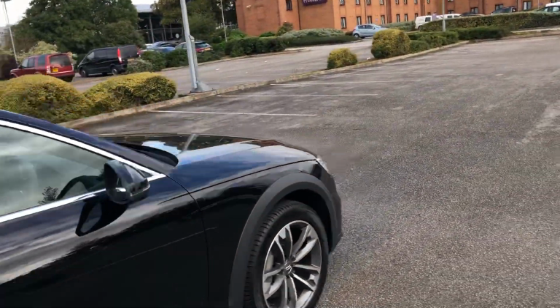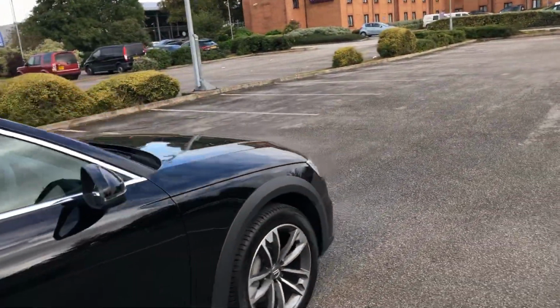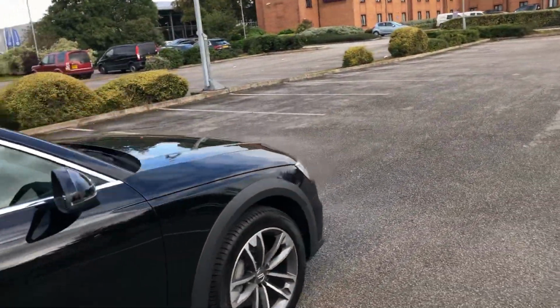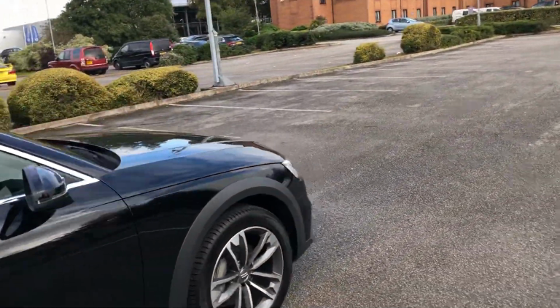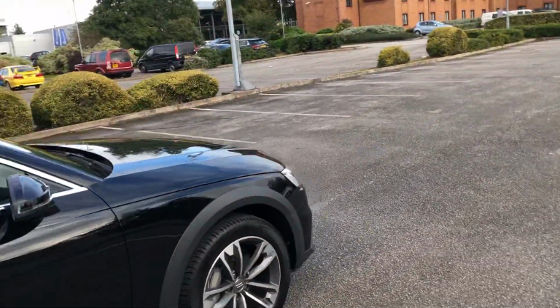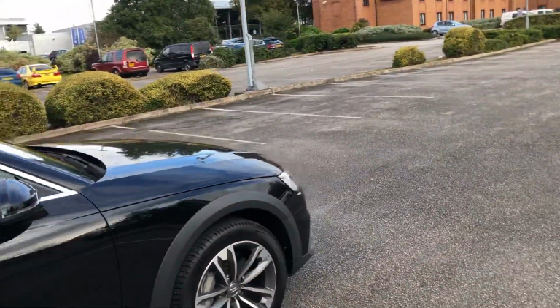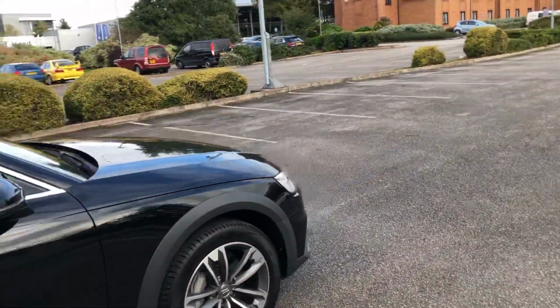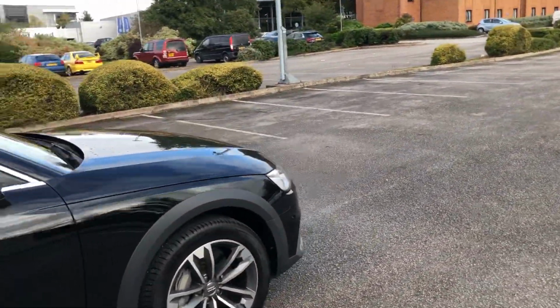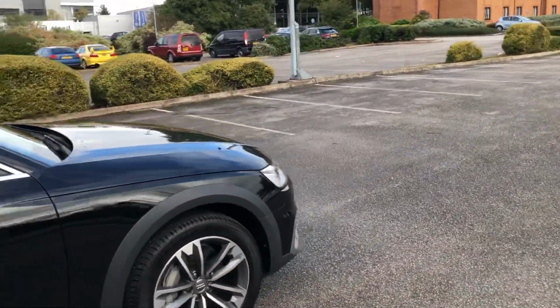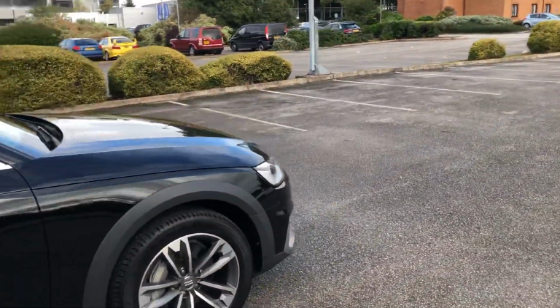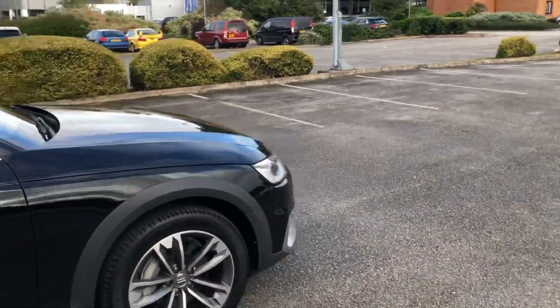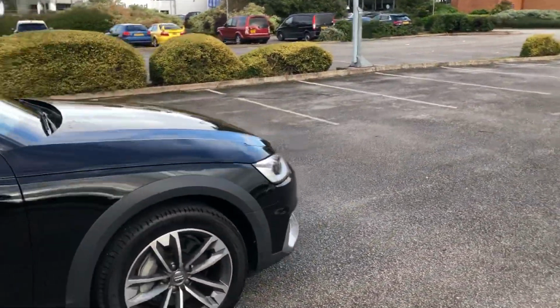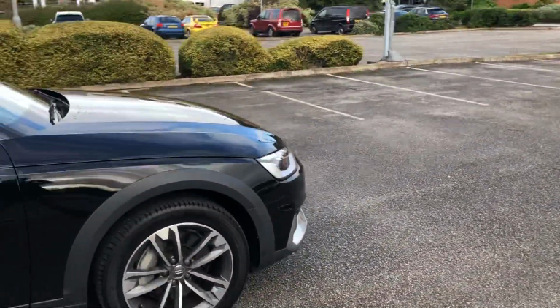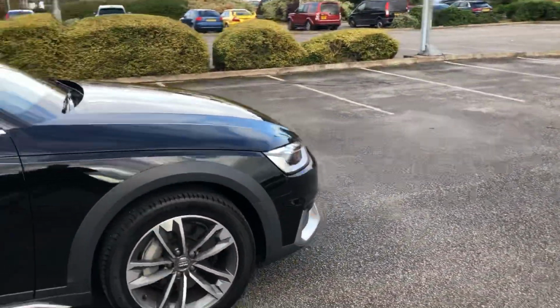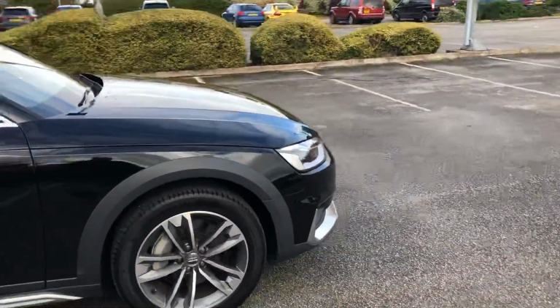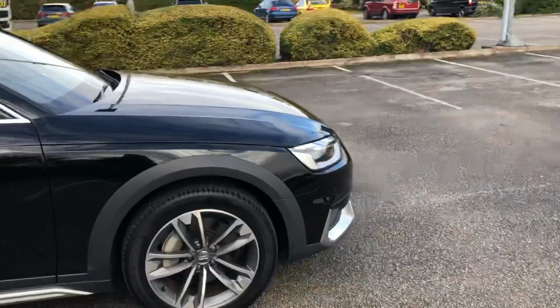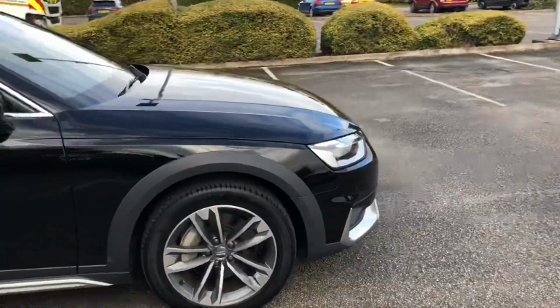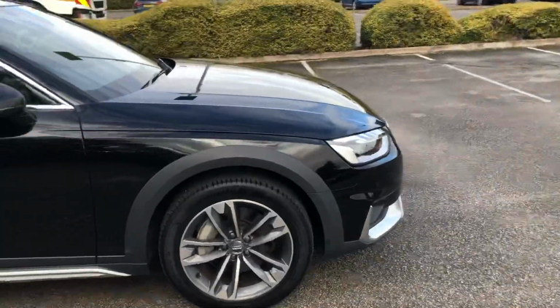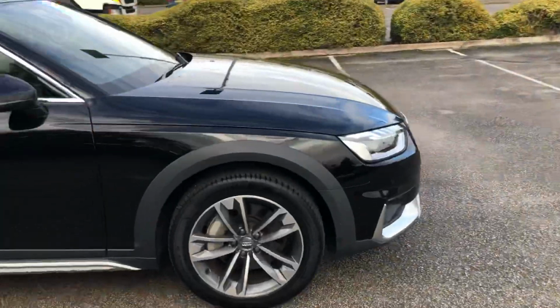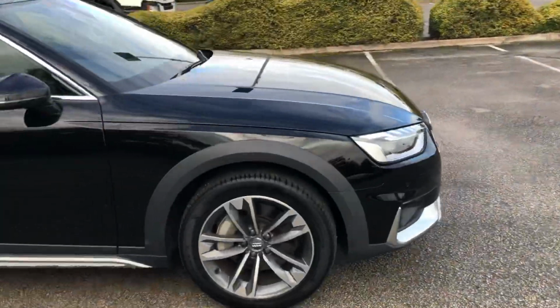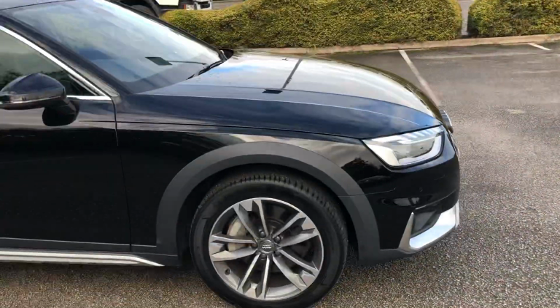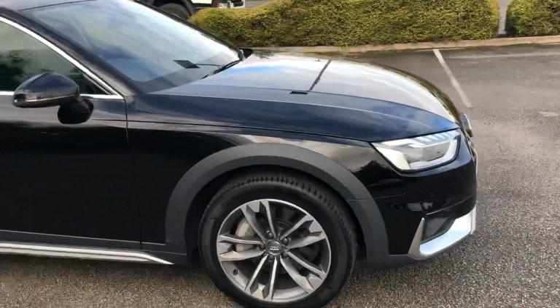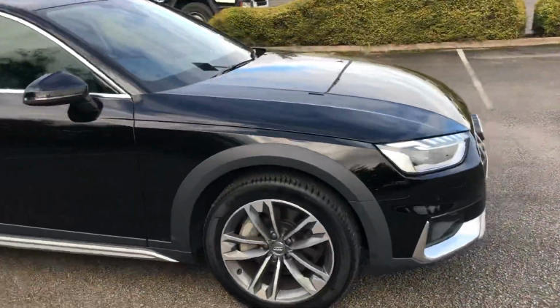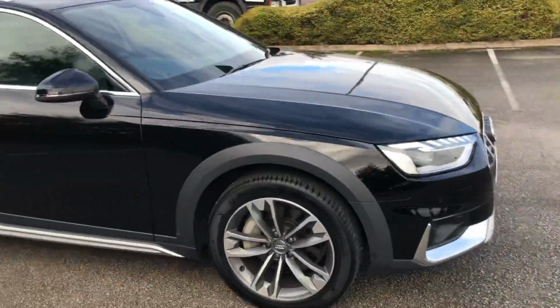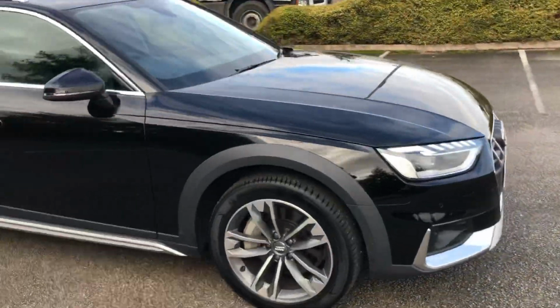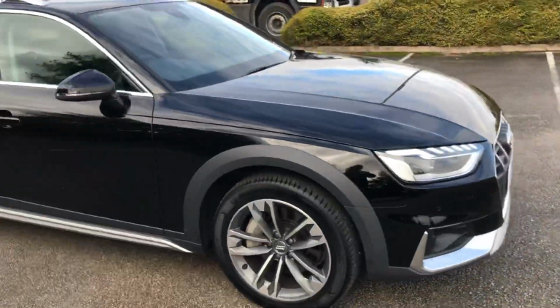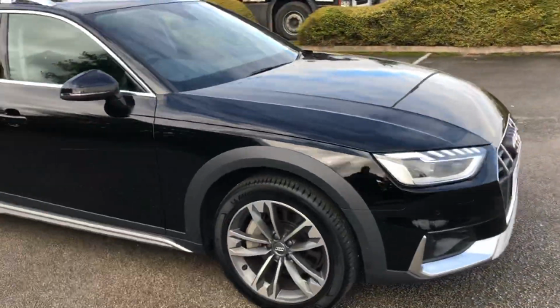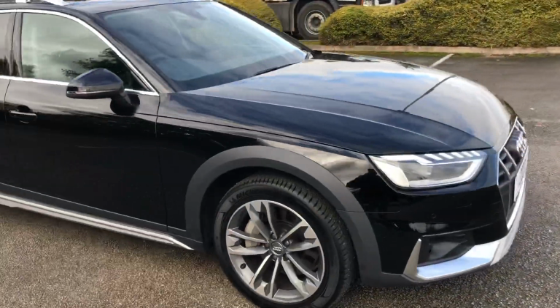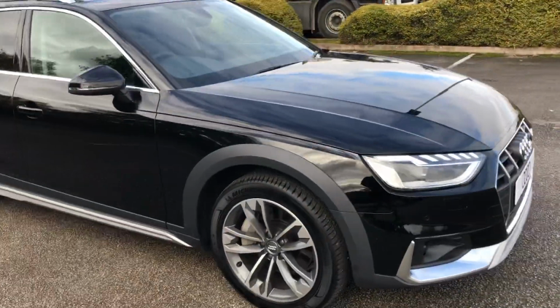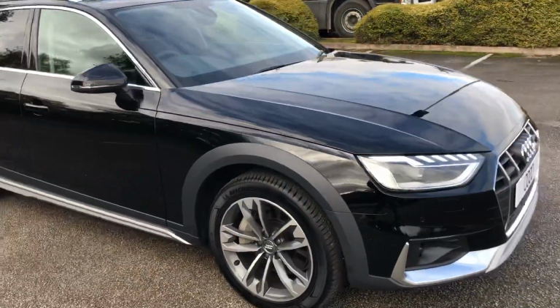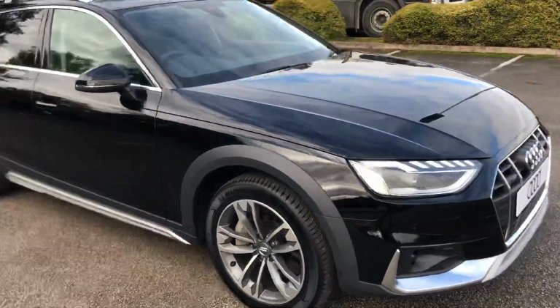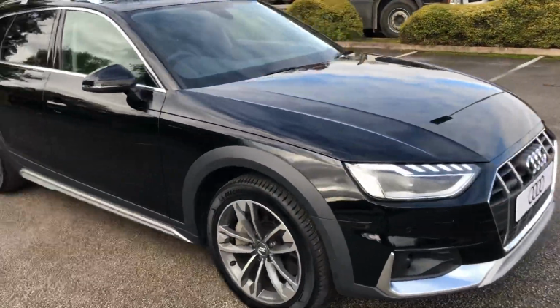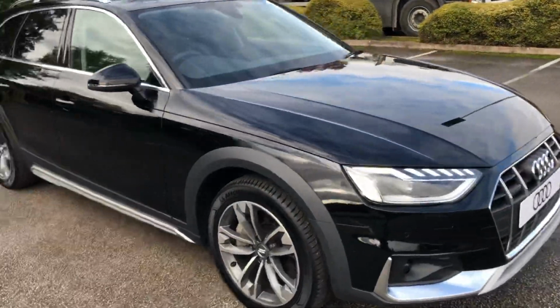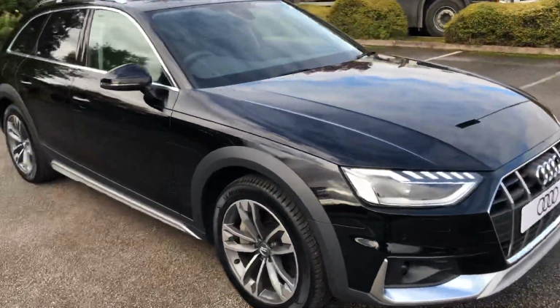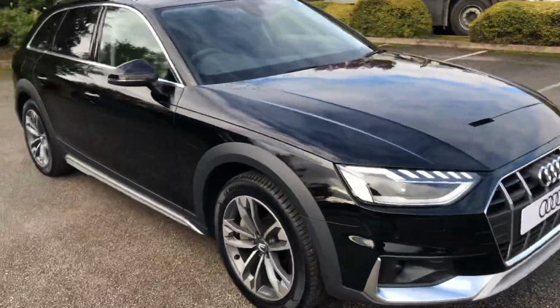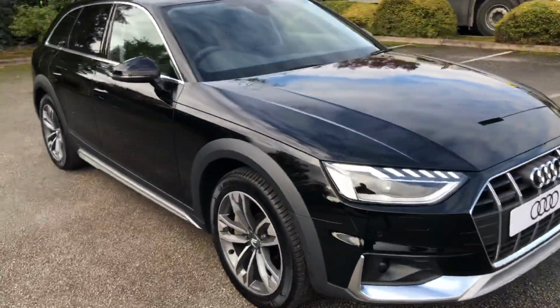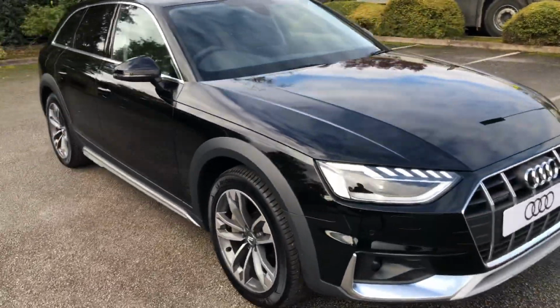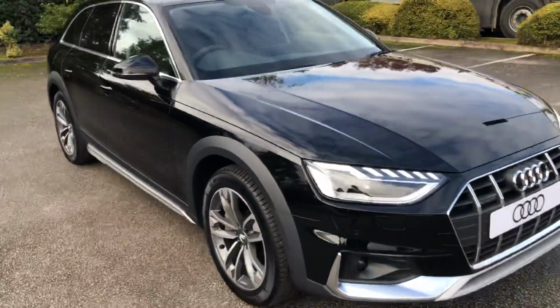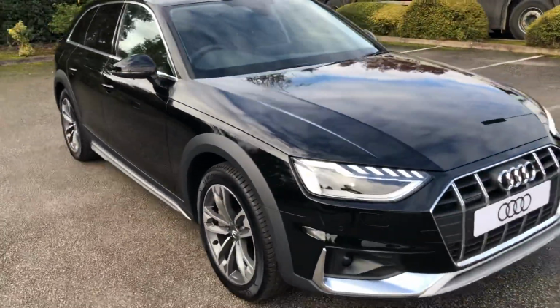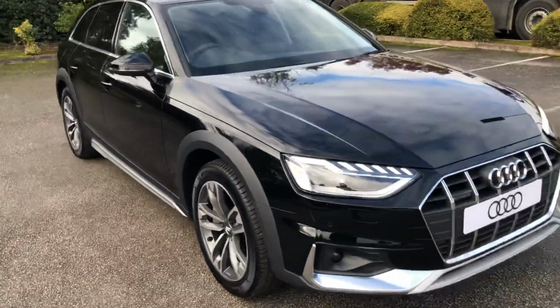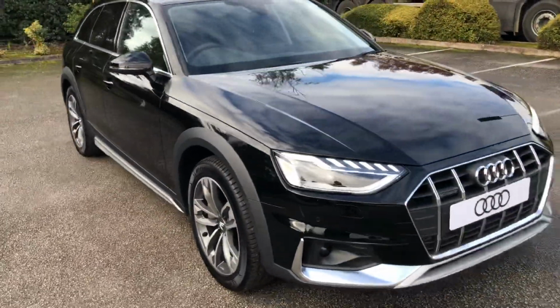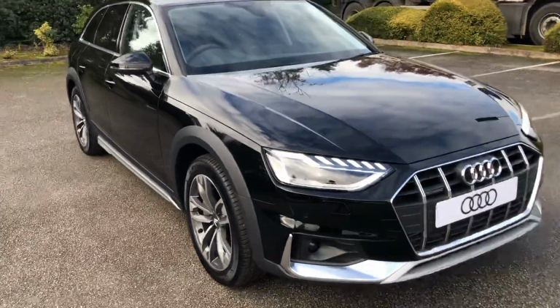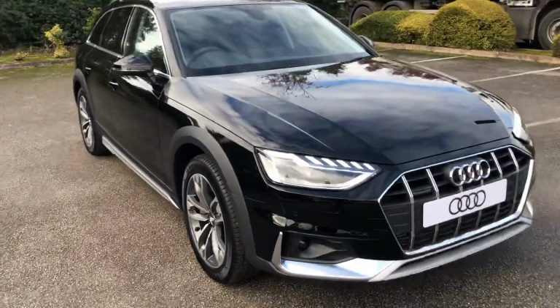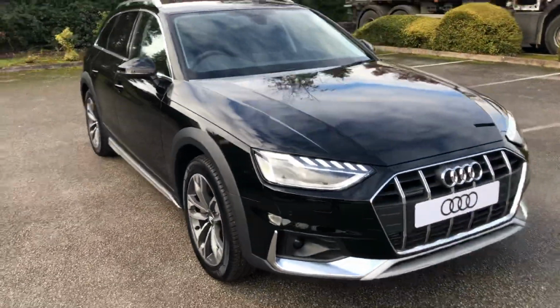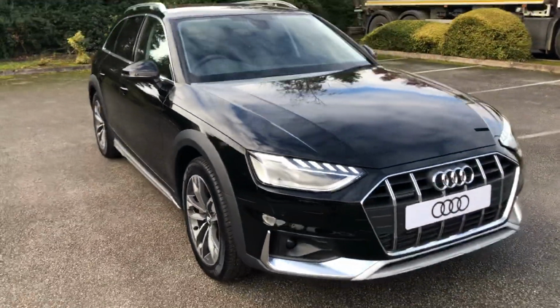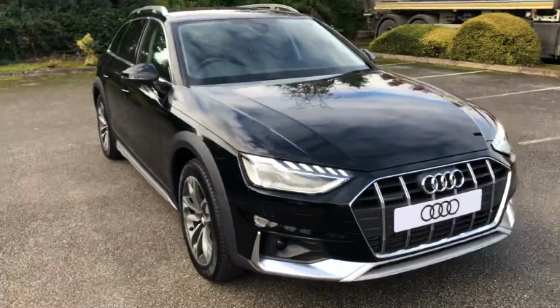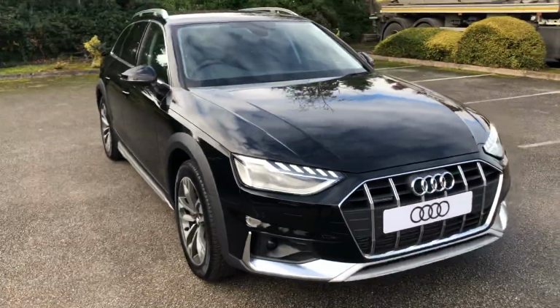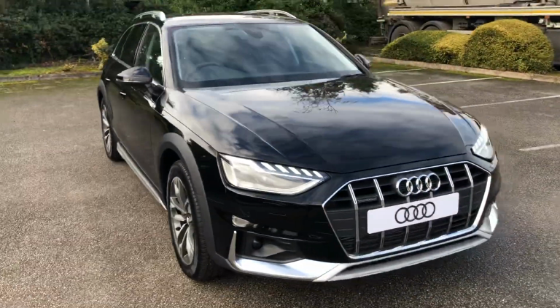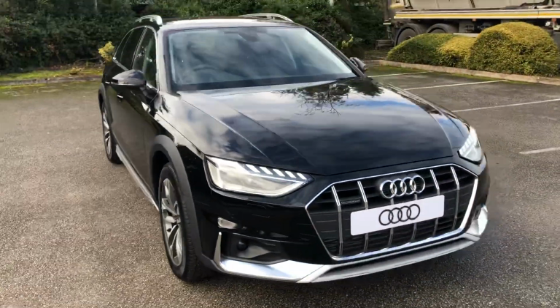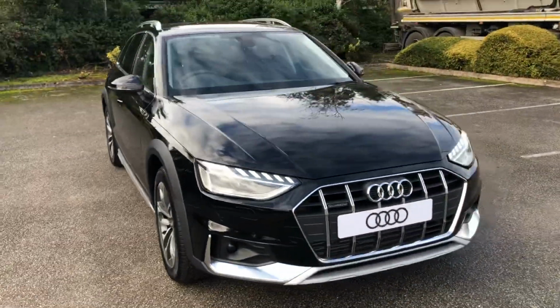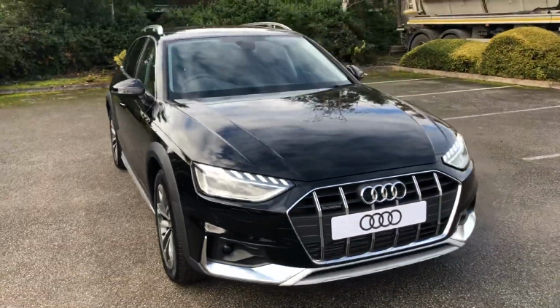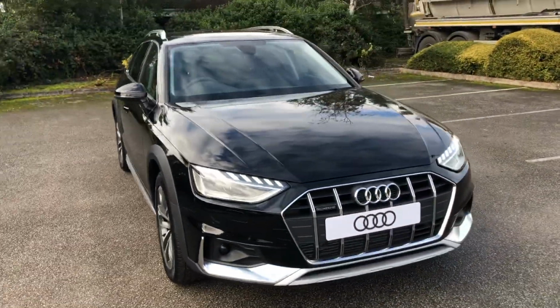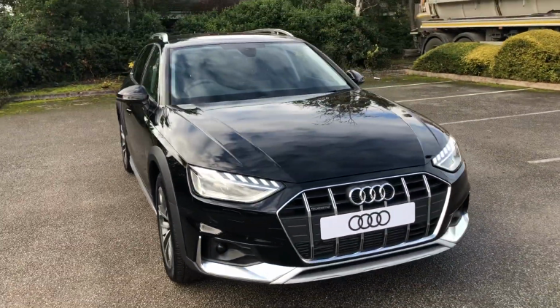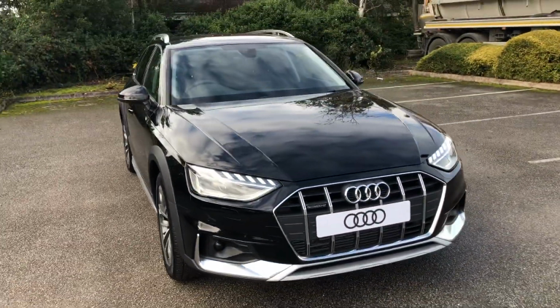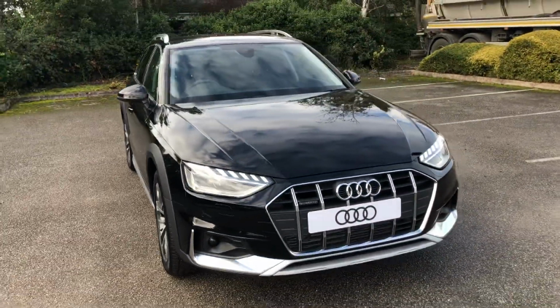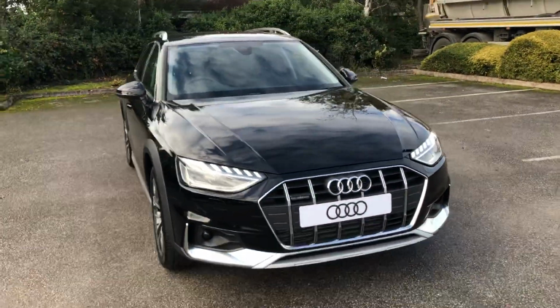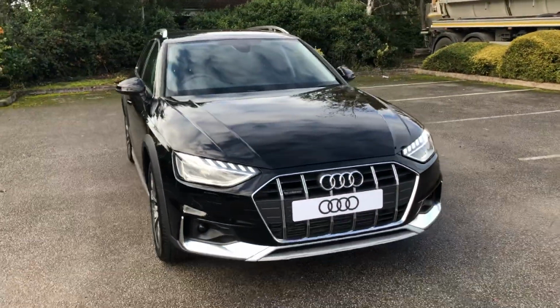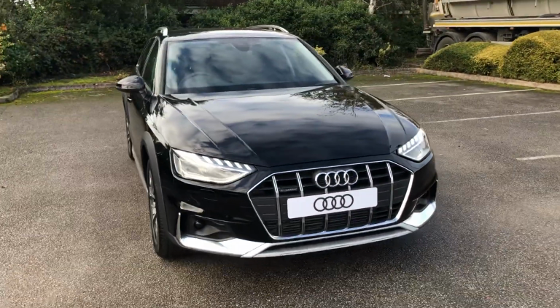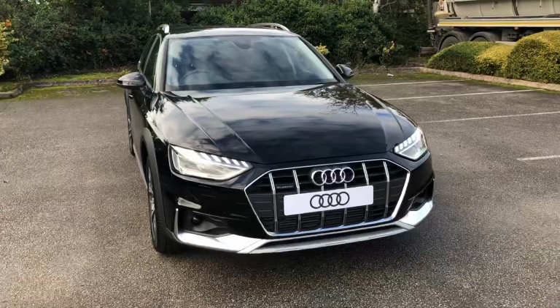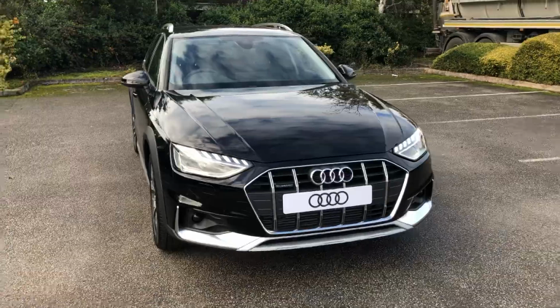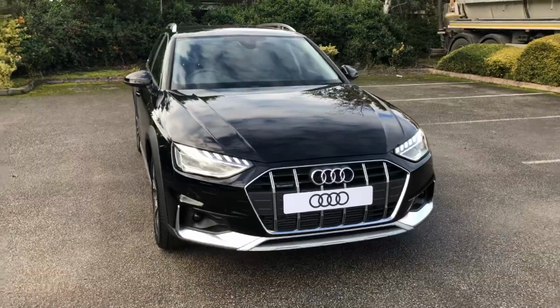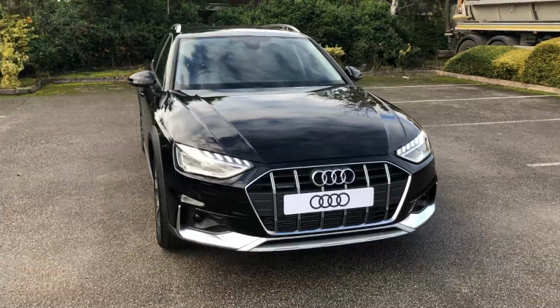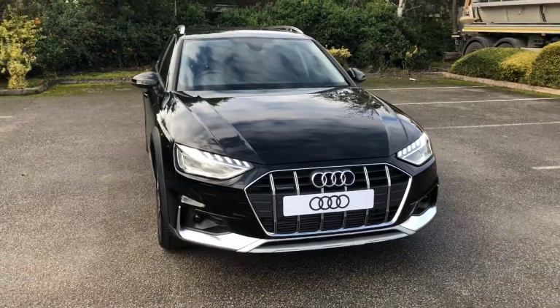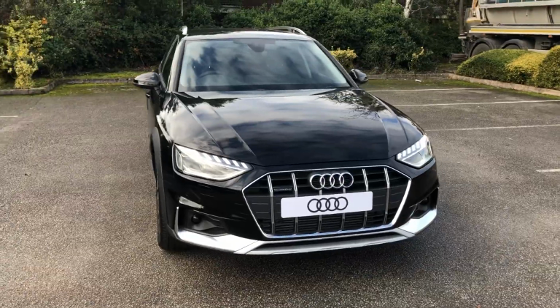If you'd like any more information on this car, please feel free to give Stafford Audi a call at 01785 250 444.